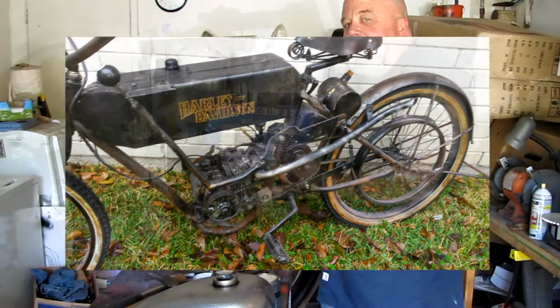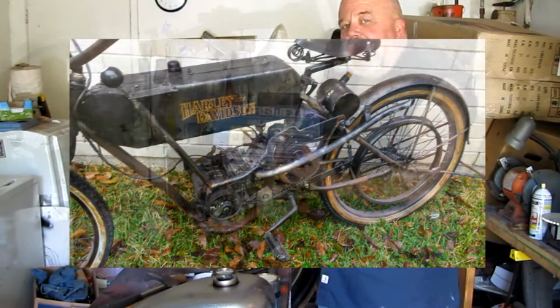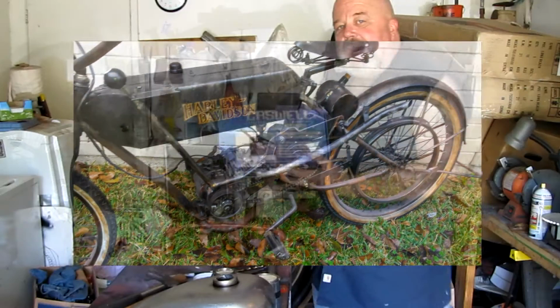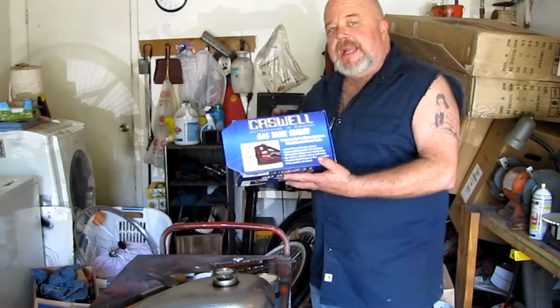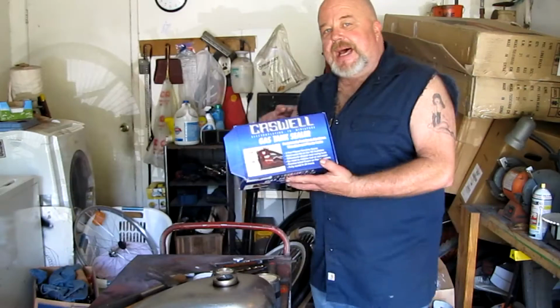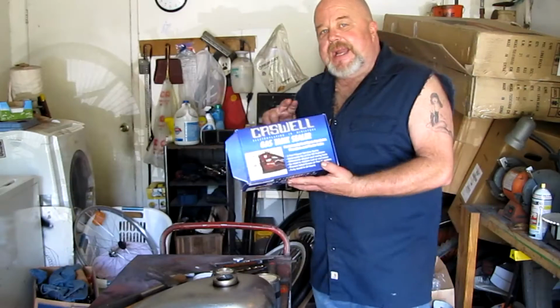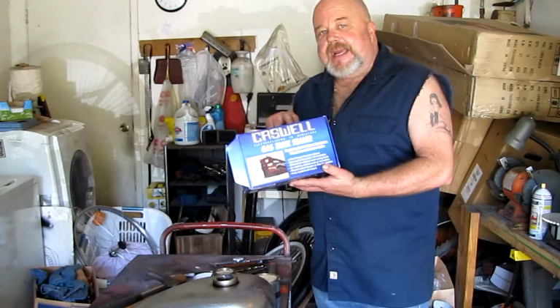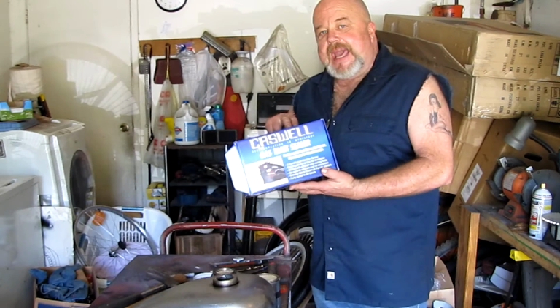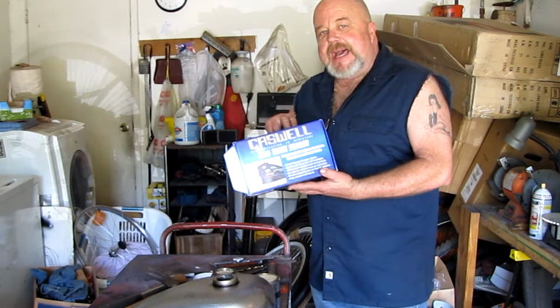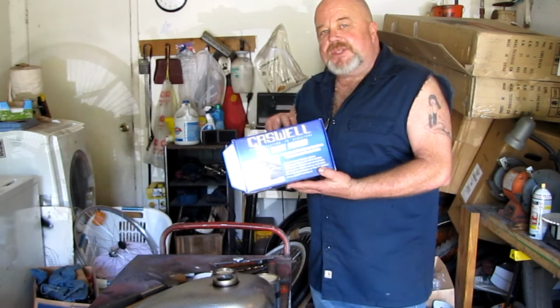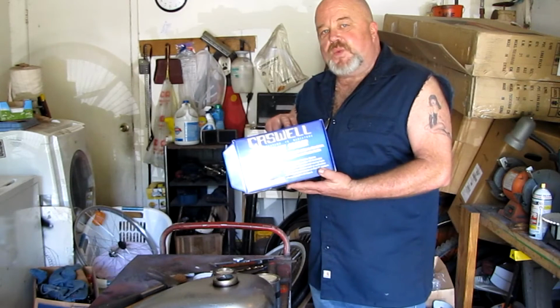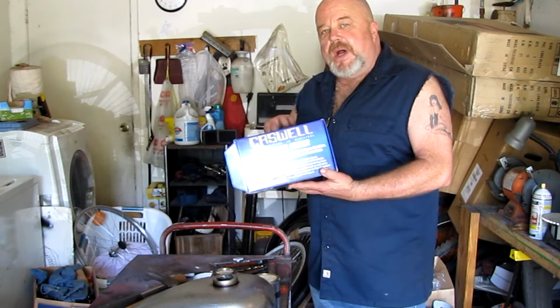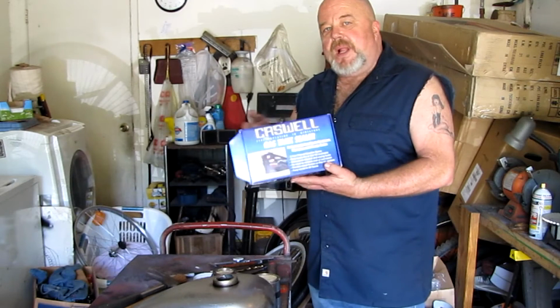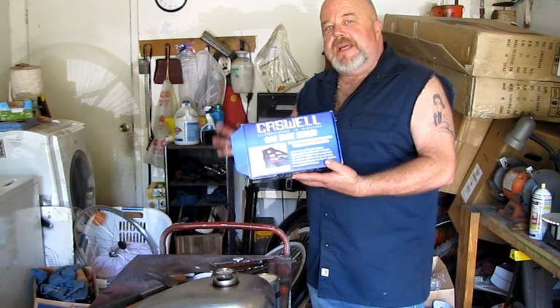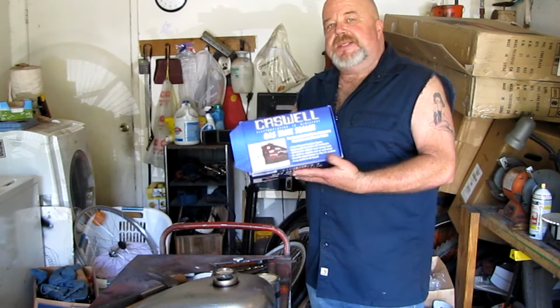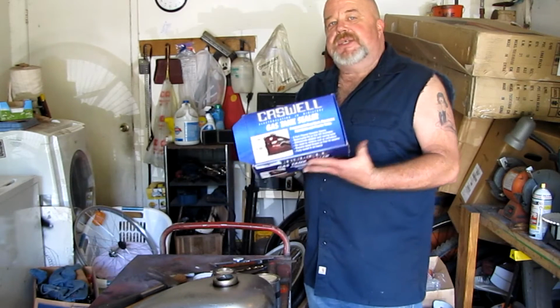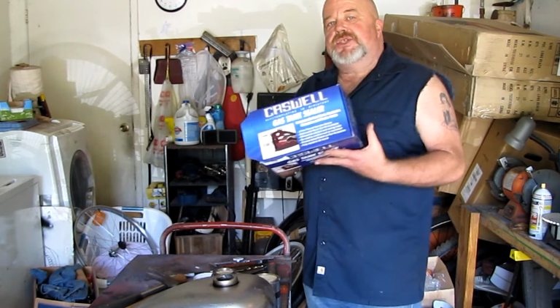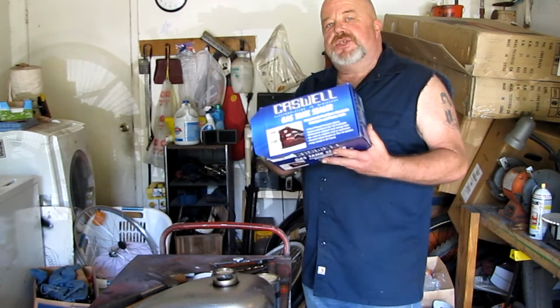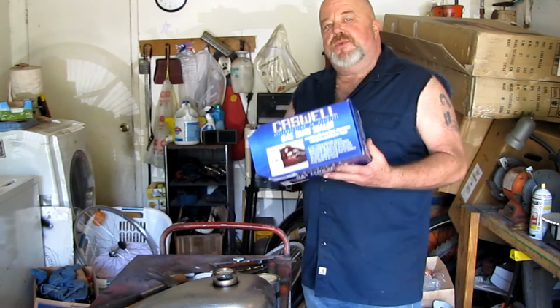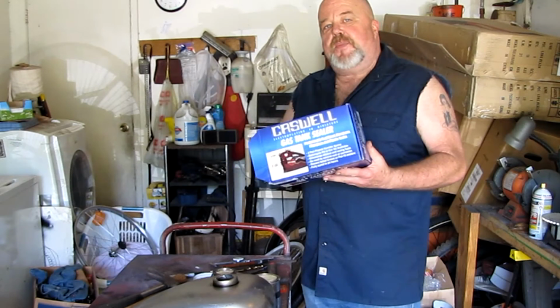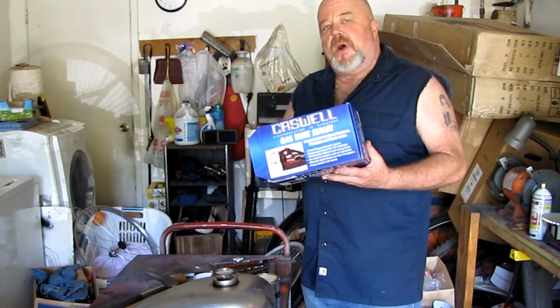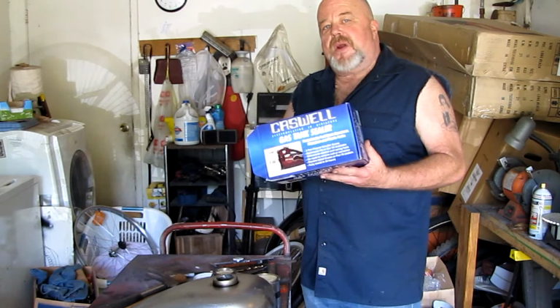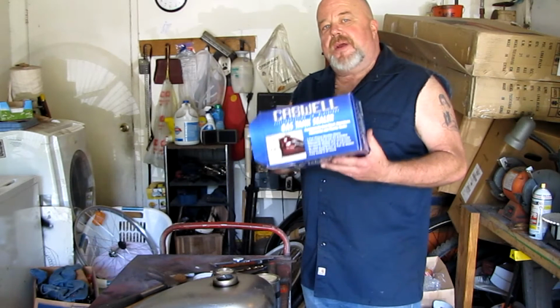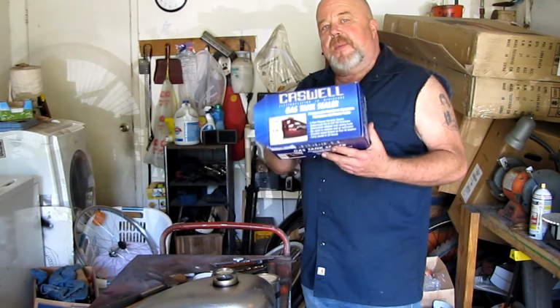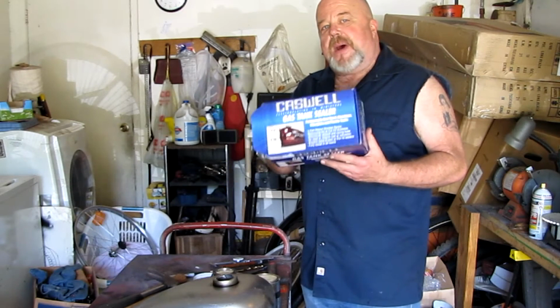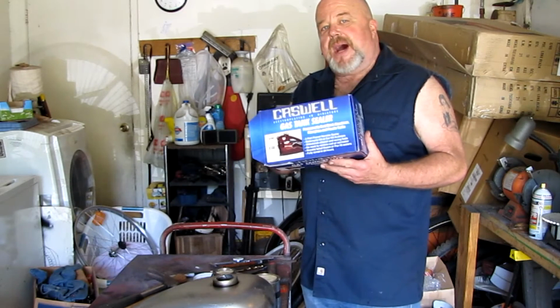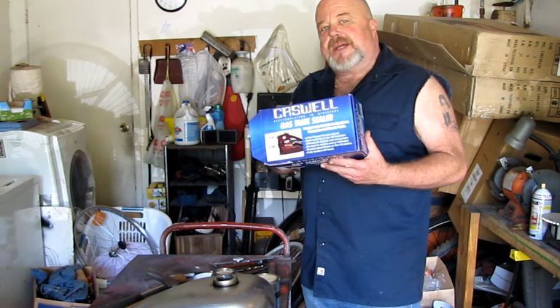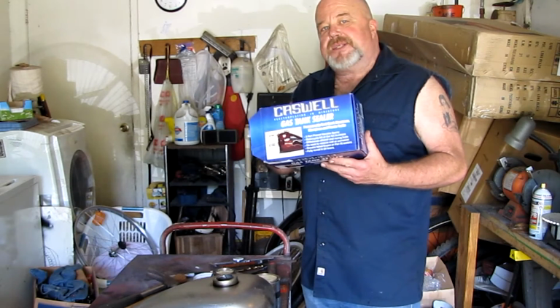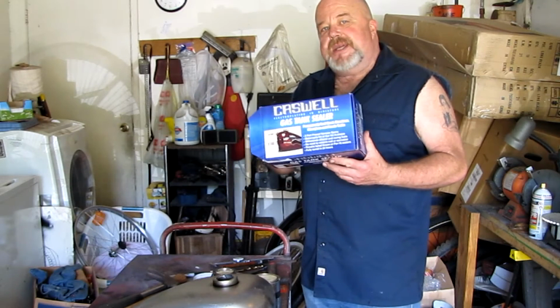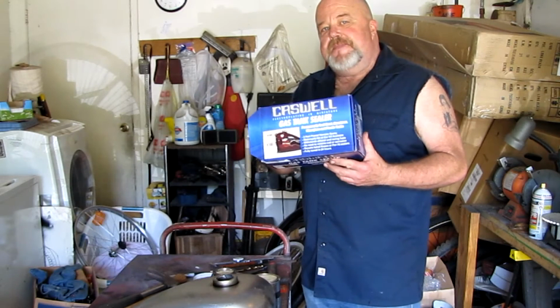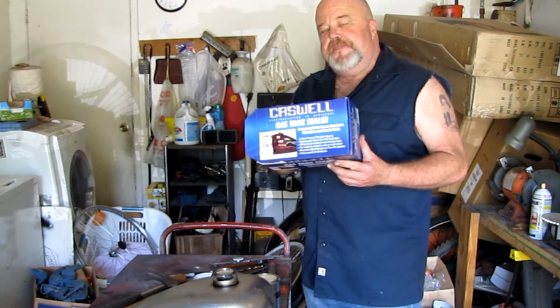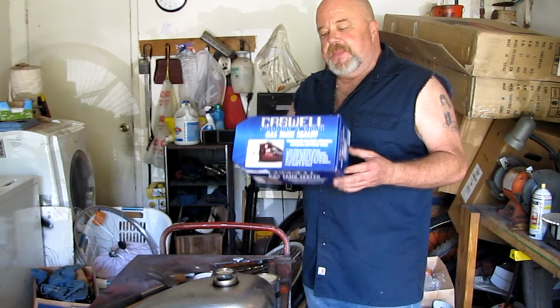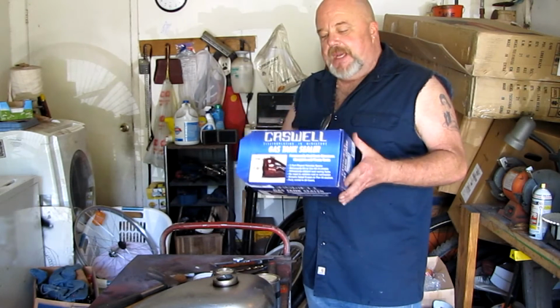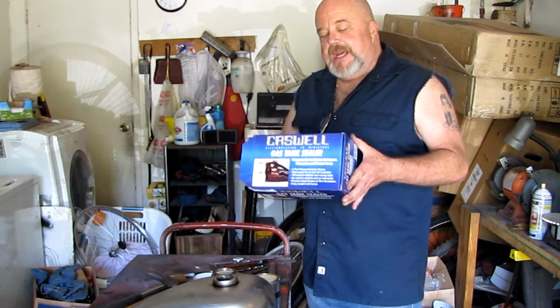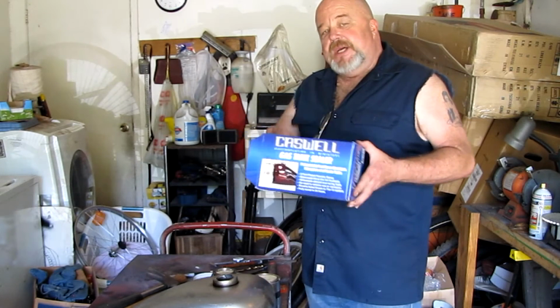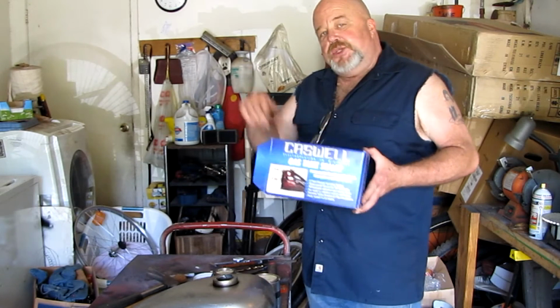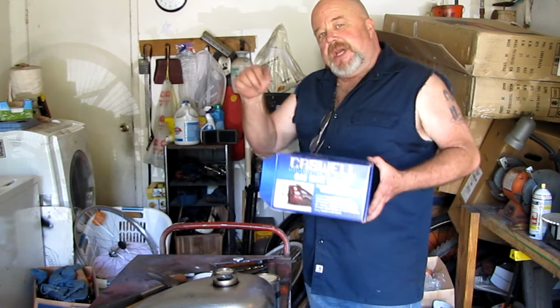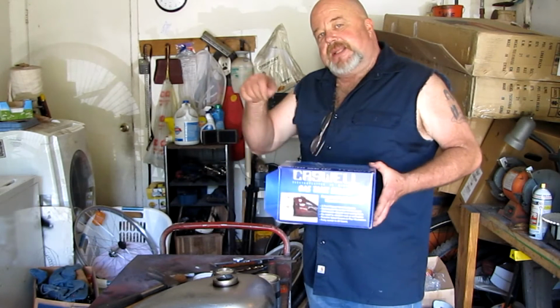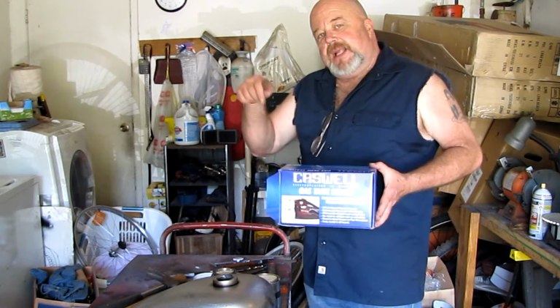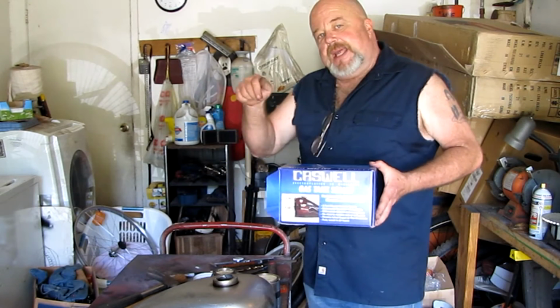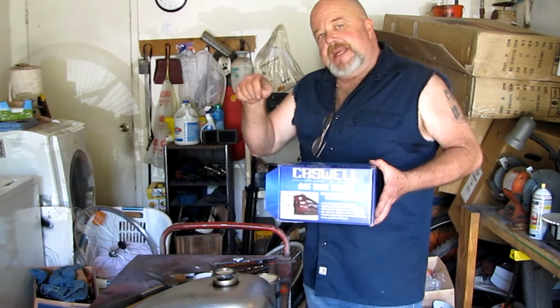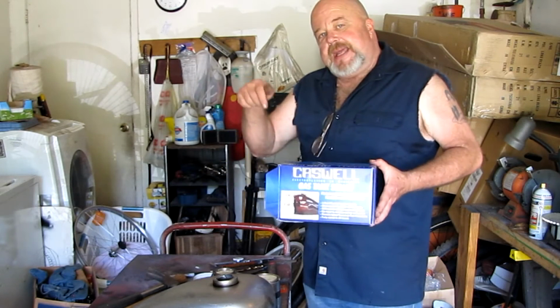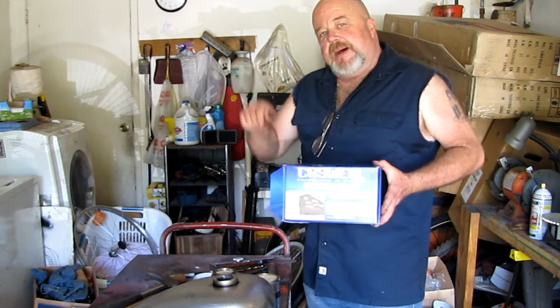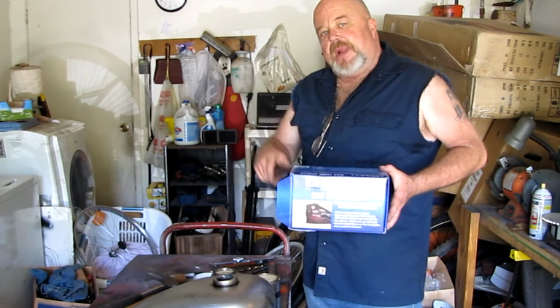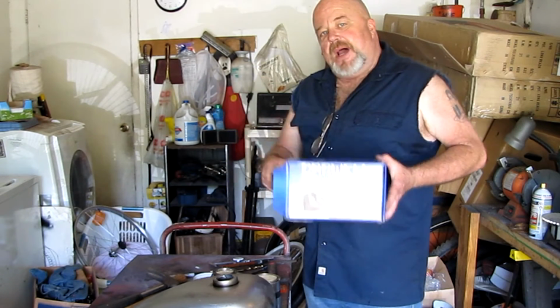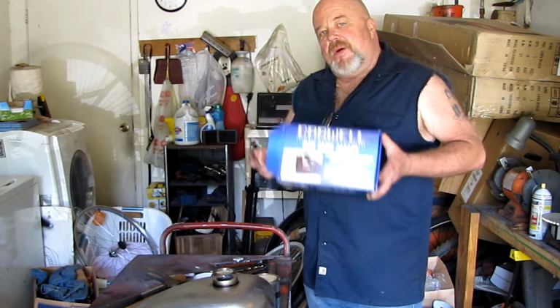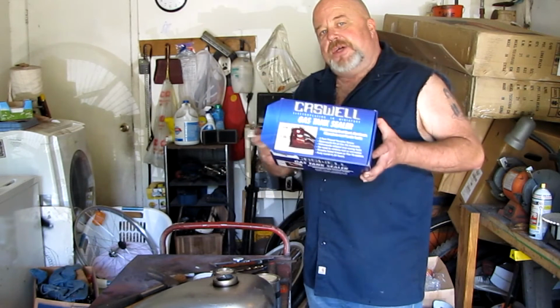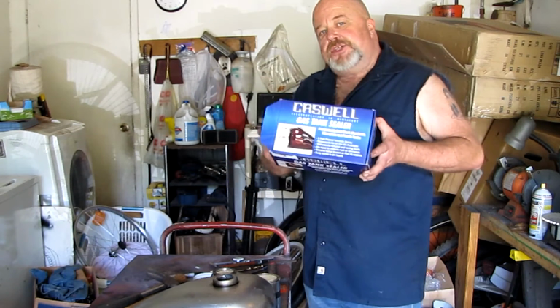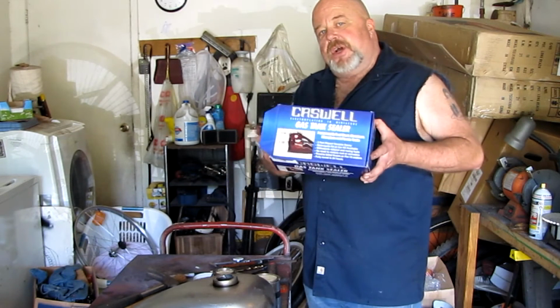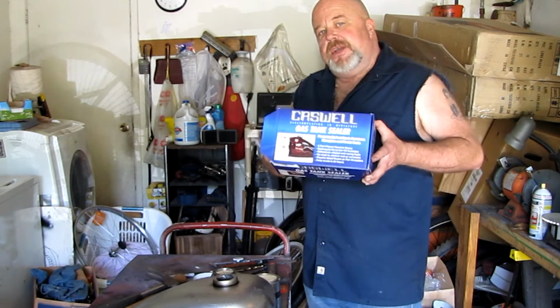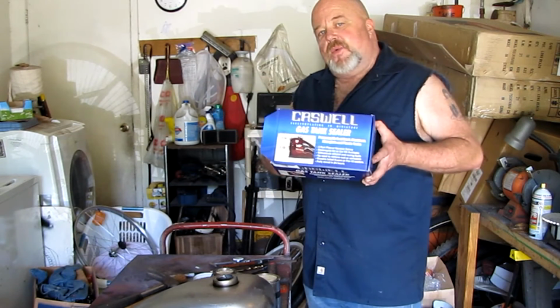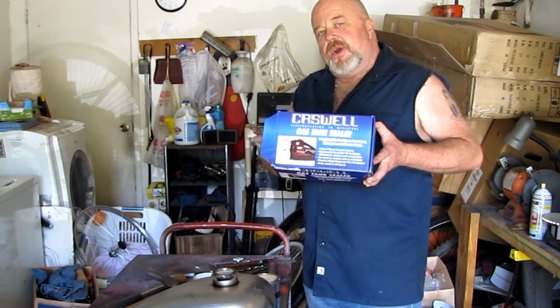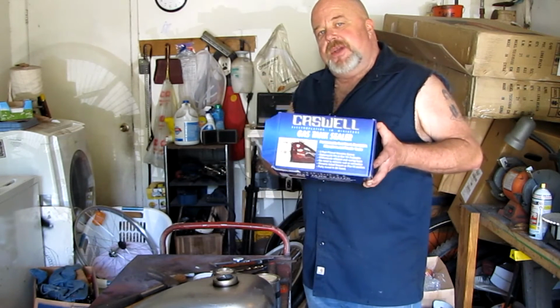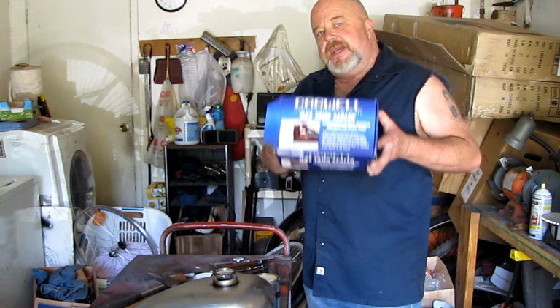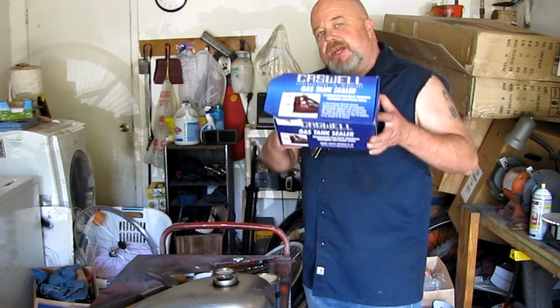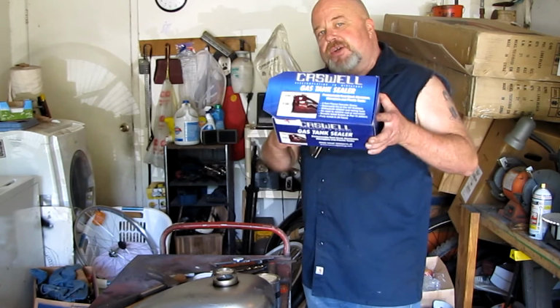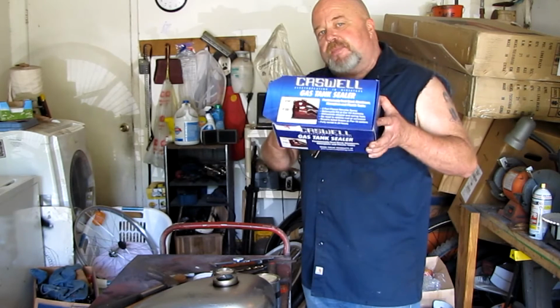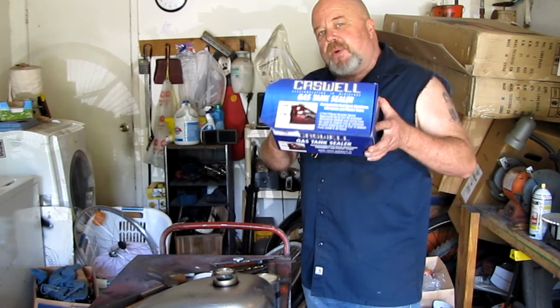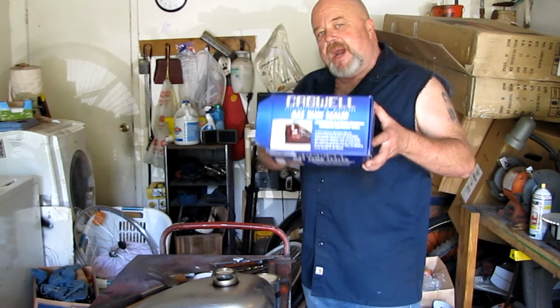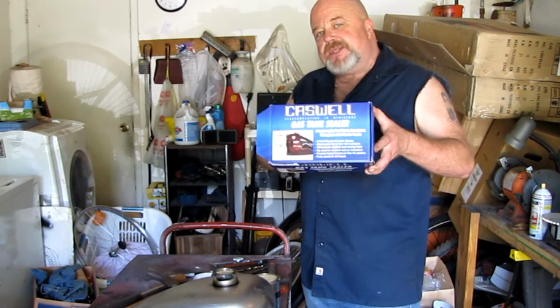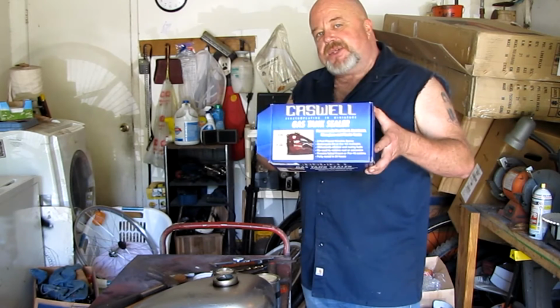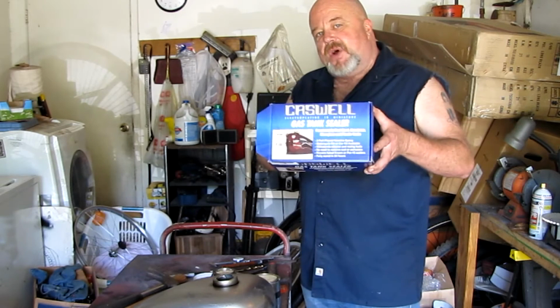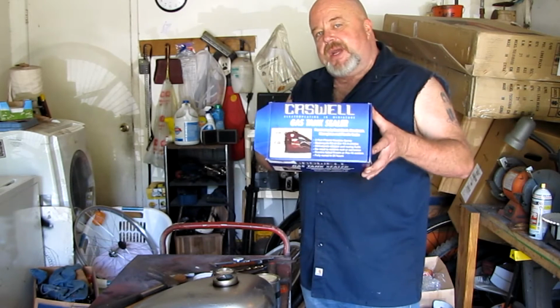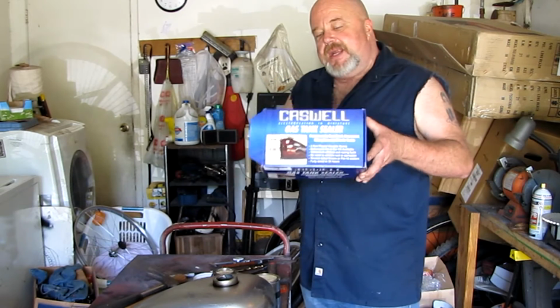I like Caswell - it's a two-part epoxy. Check the link down below and I'll show you where you can get a good price on it.